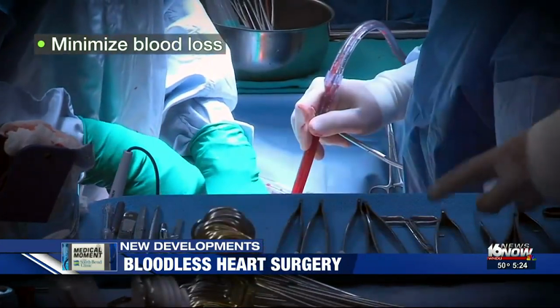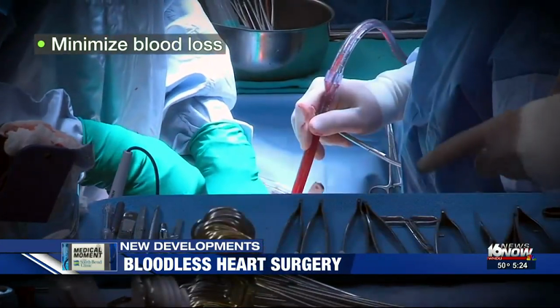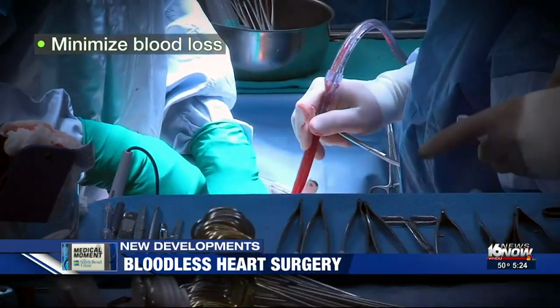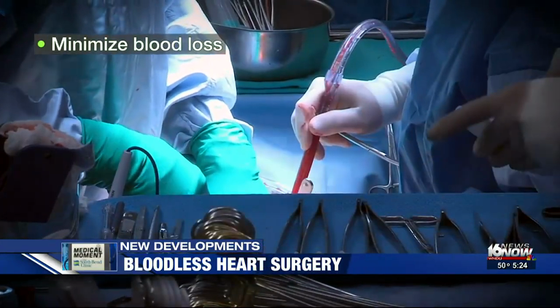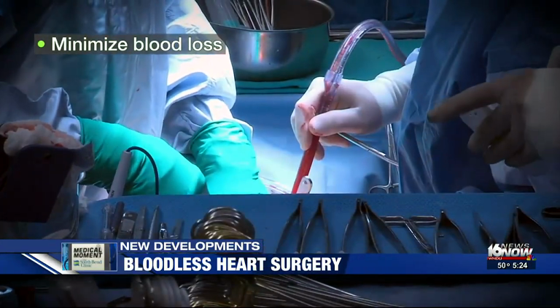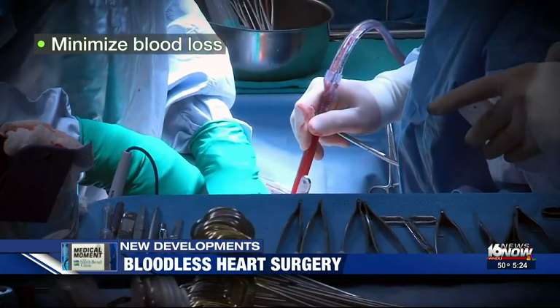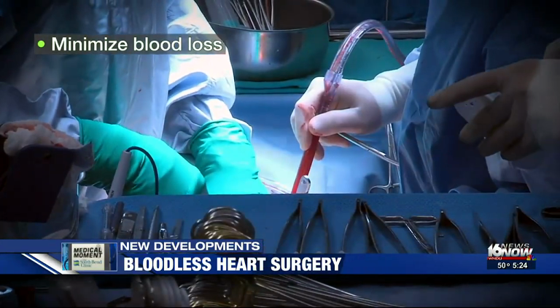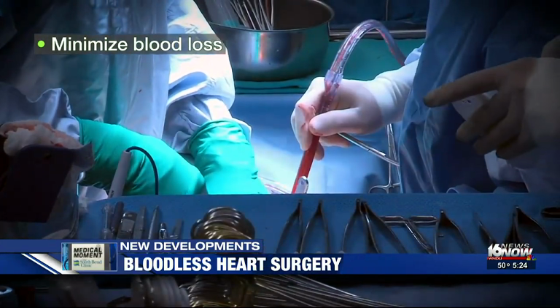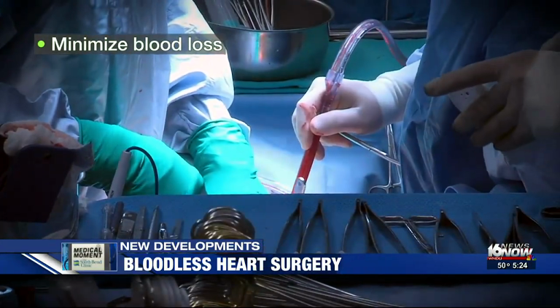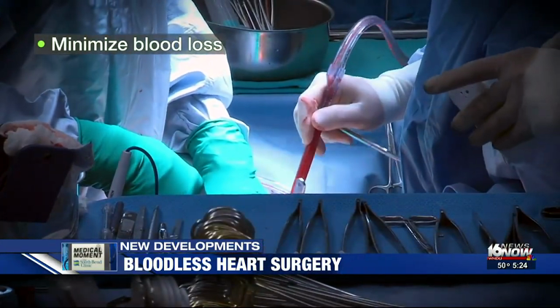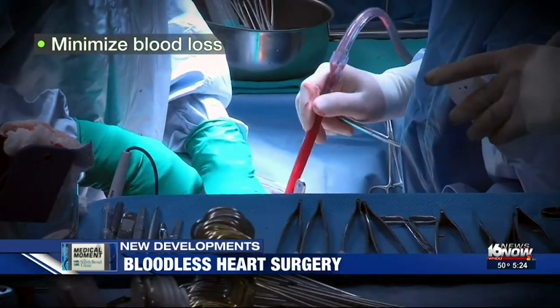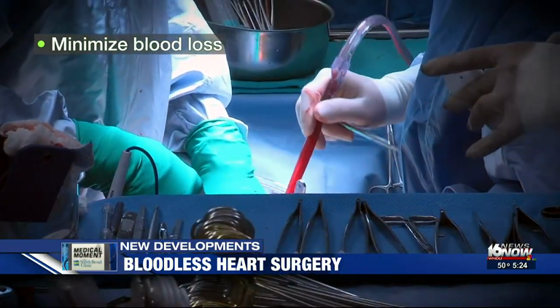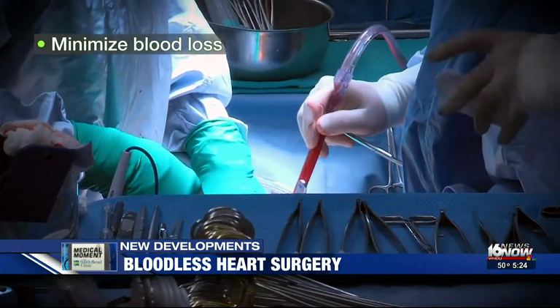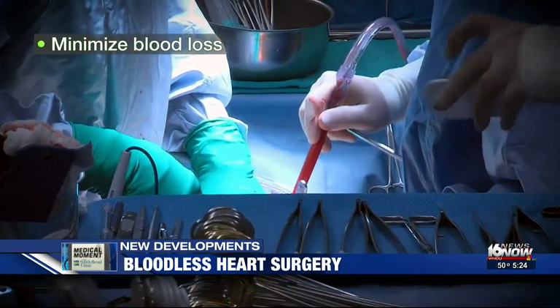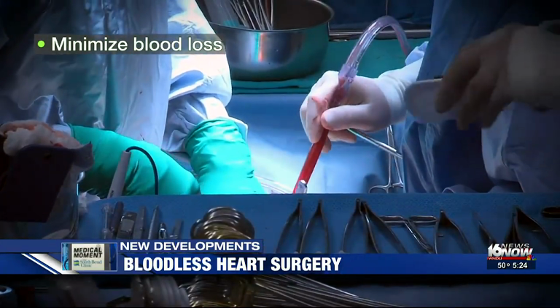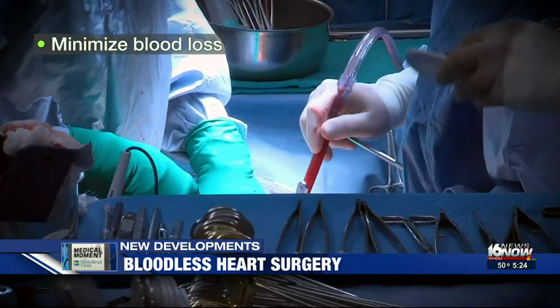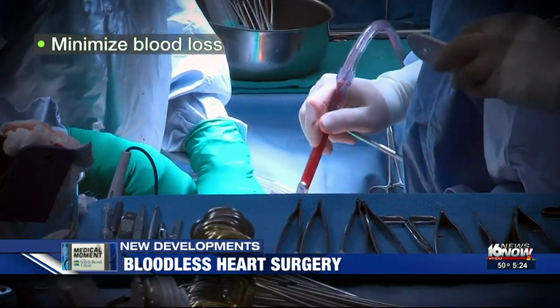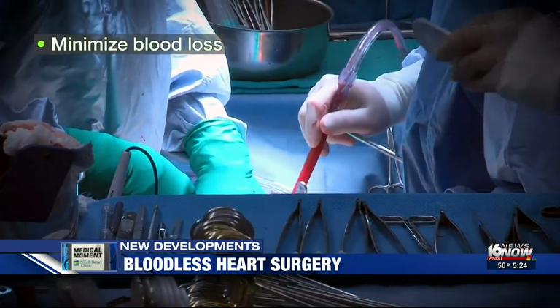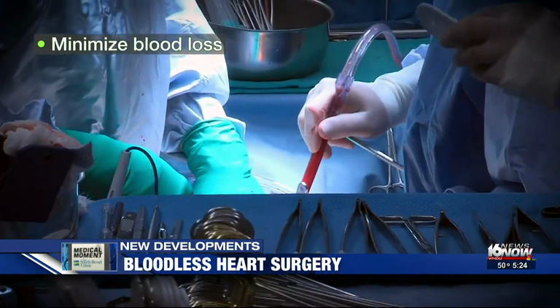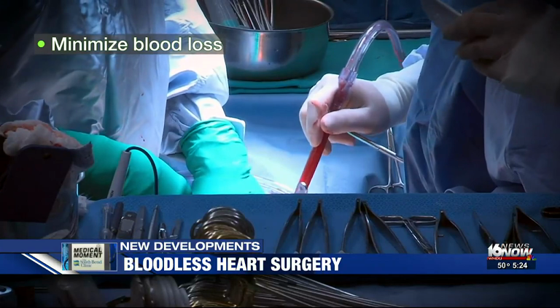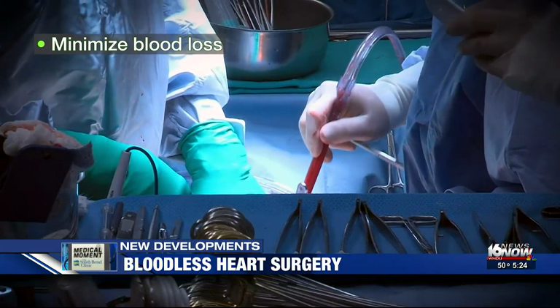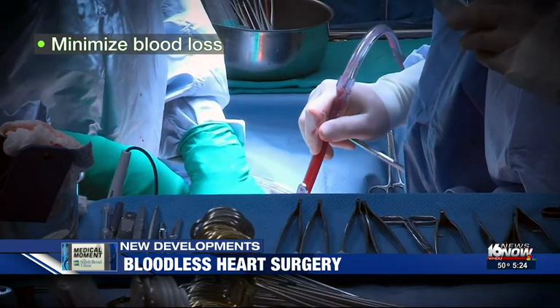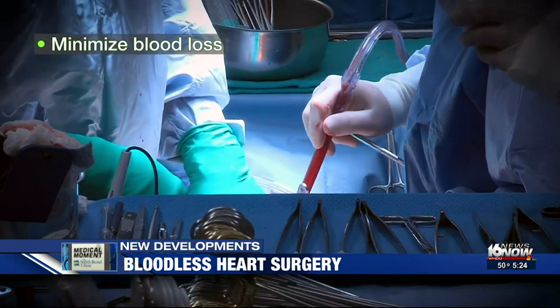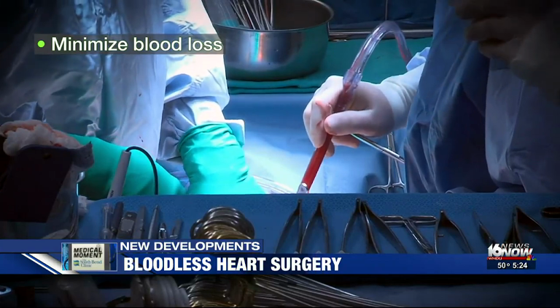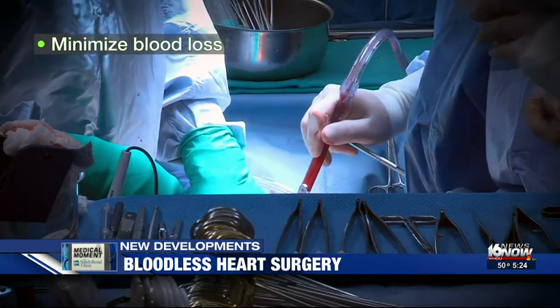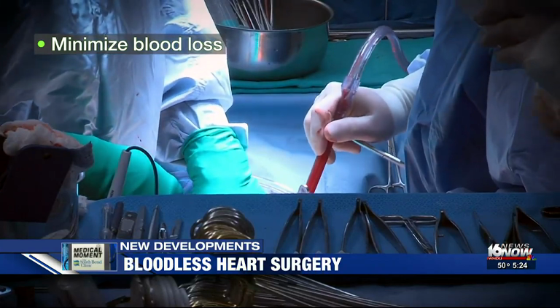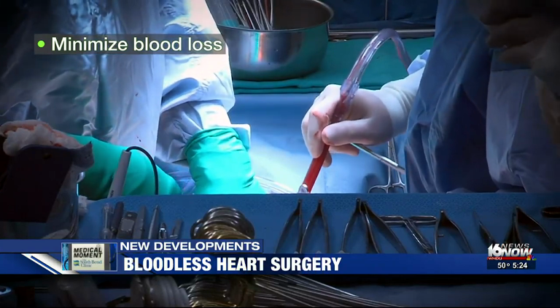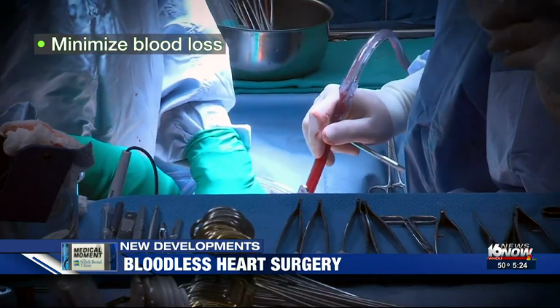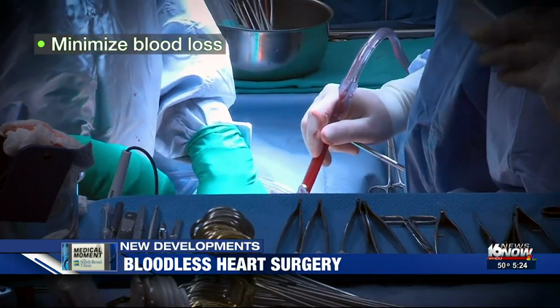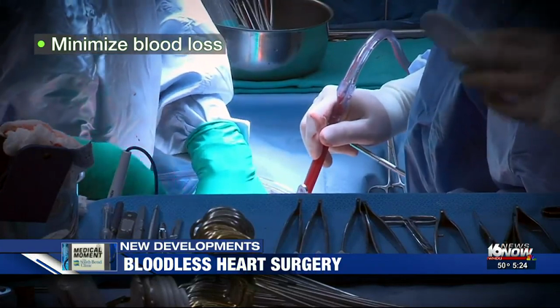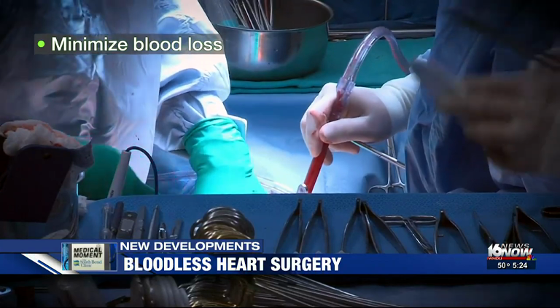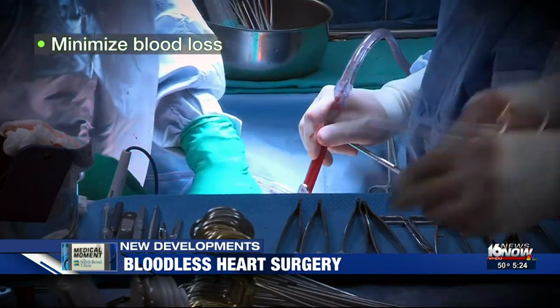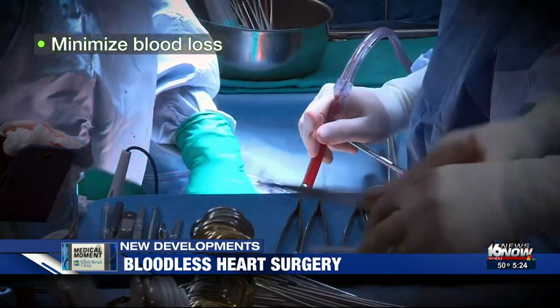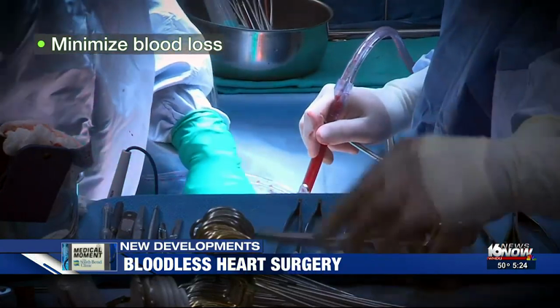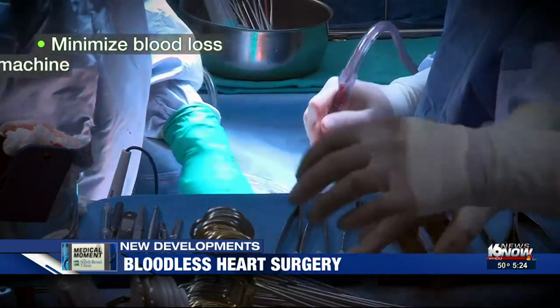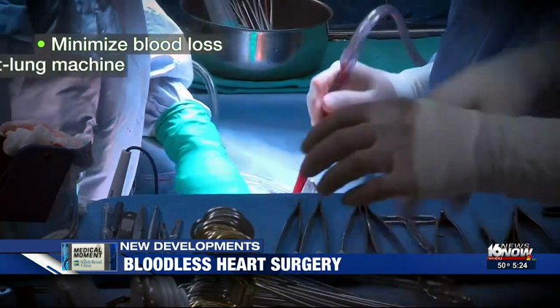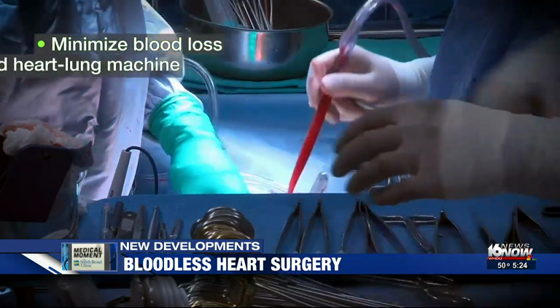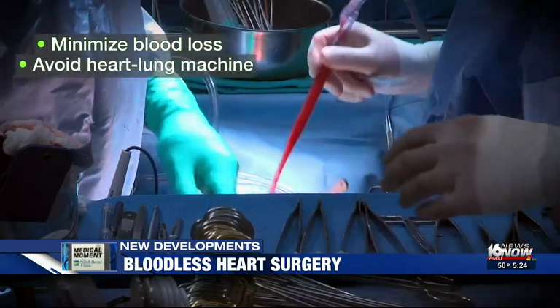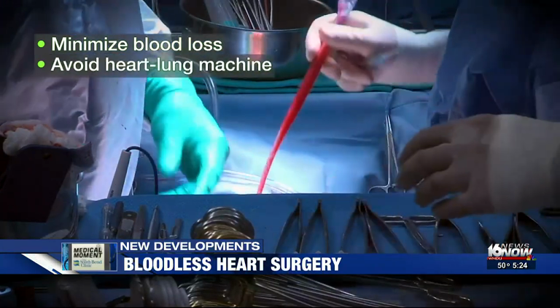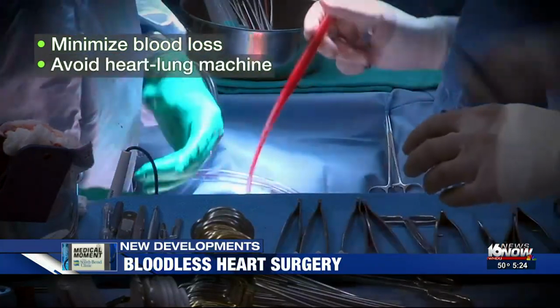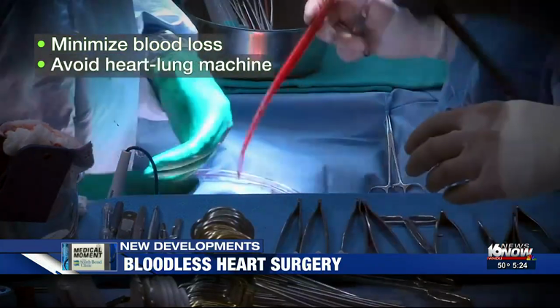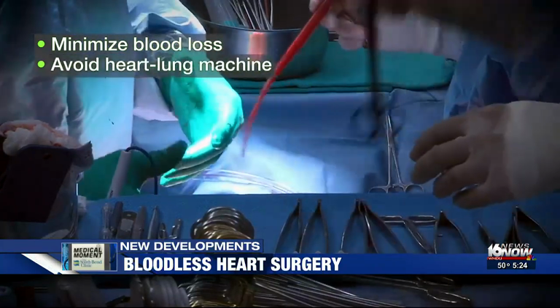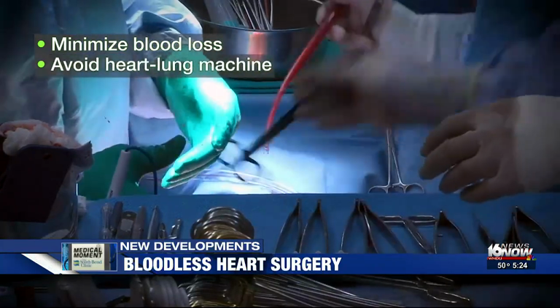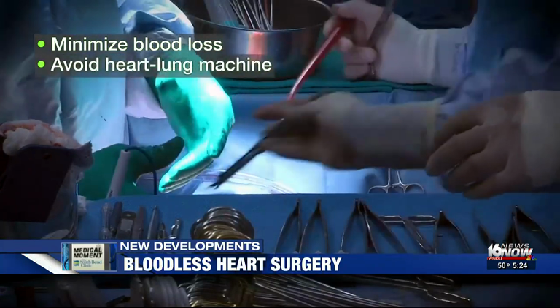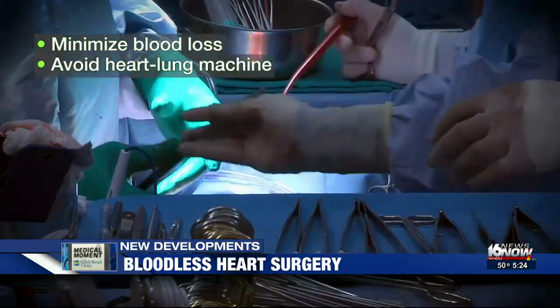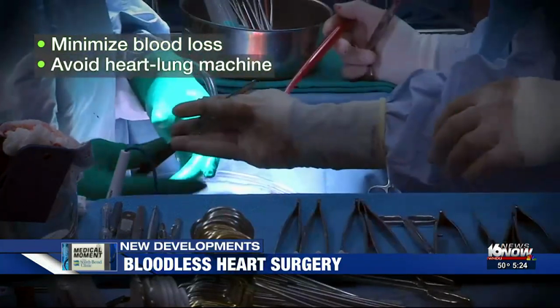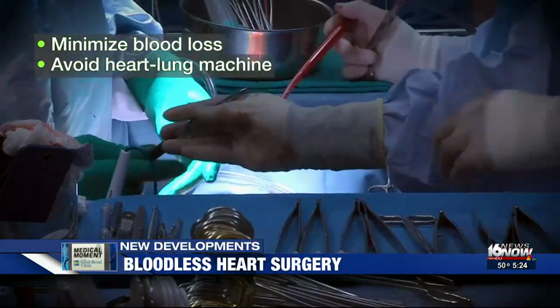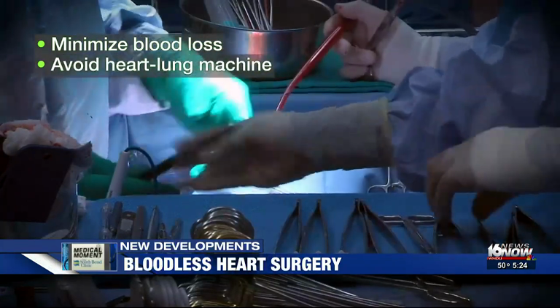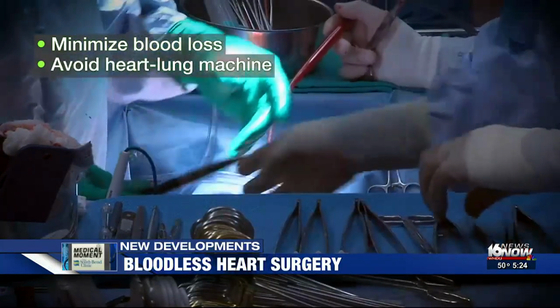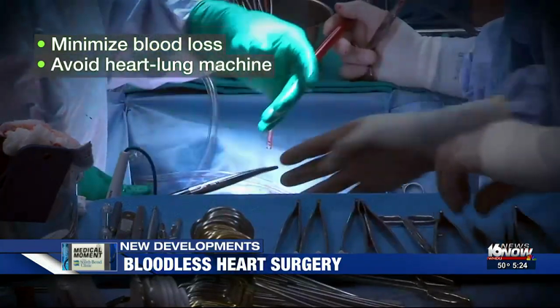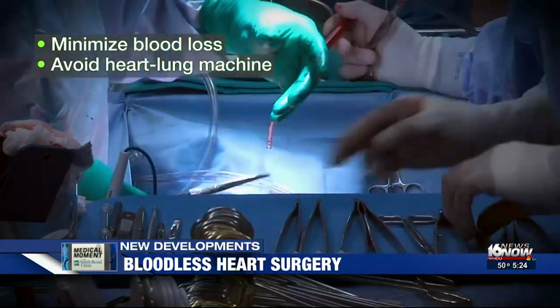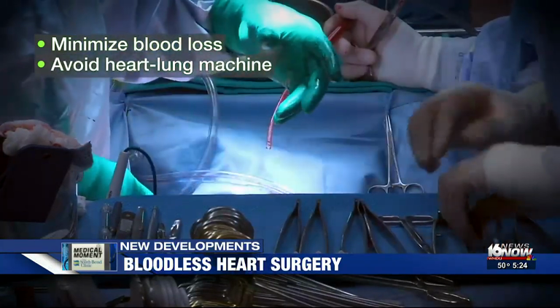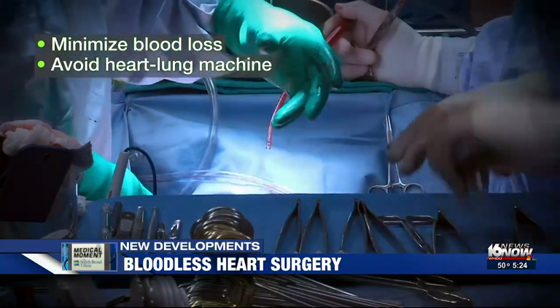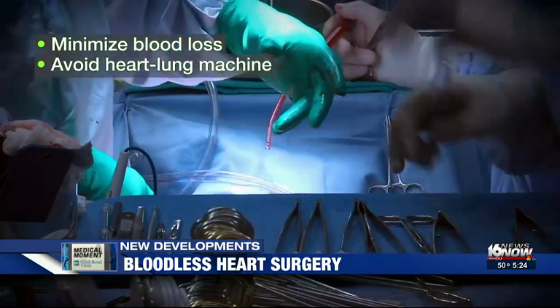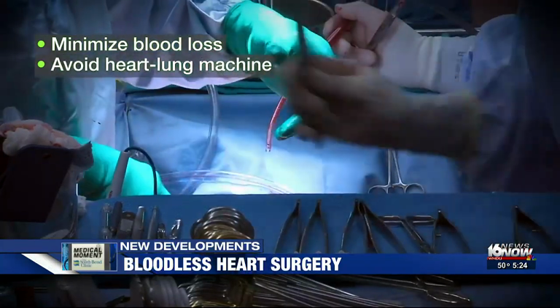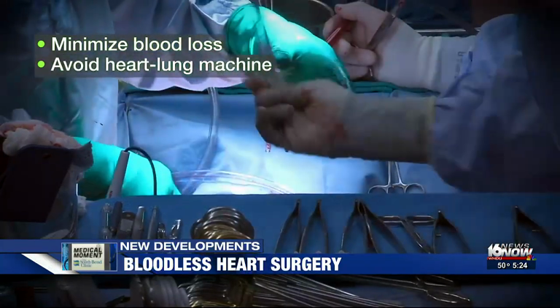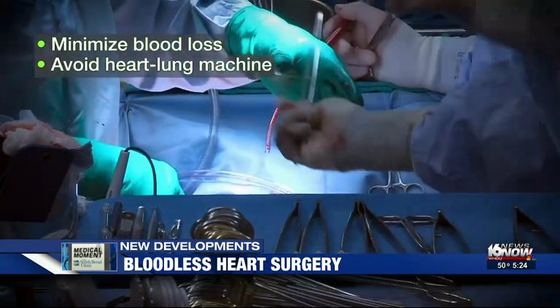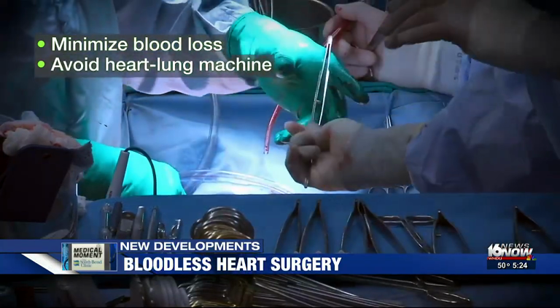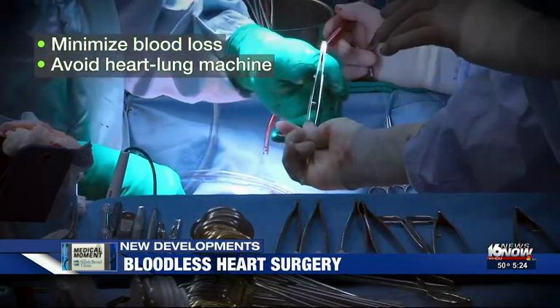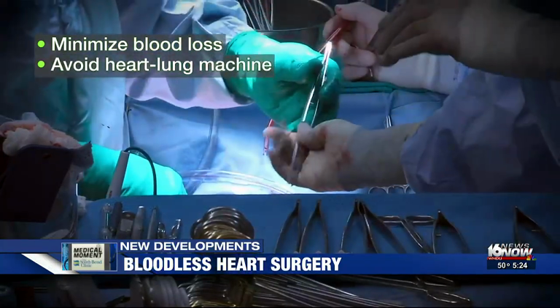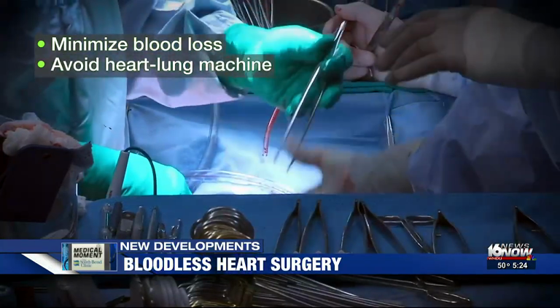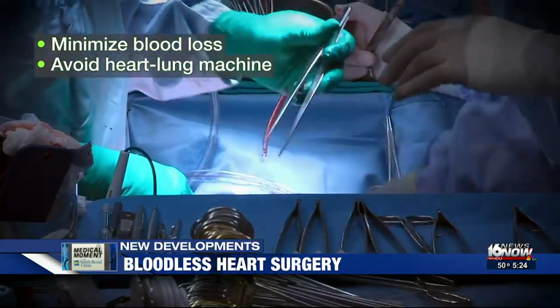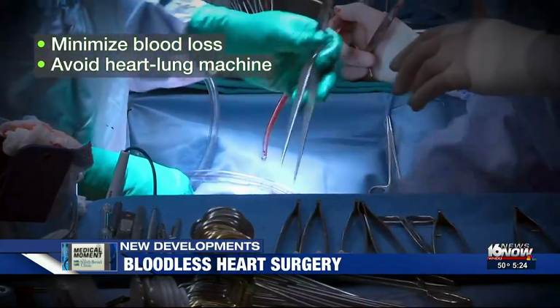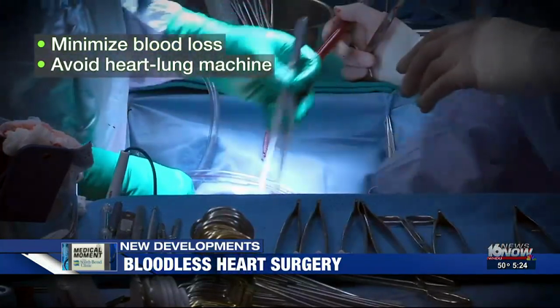The no-touch bypass surgery means they can also avoid putting a patient on a heart-lung machine, which lowers the risk of blood loss.